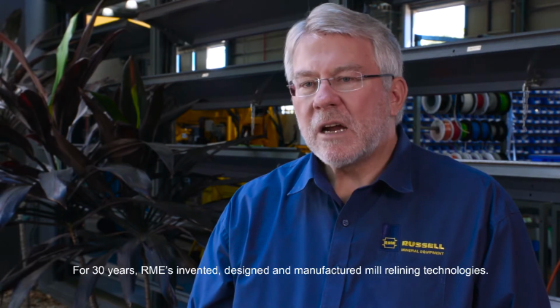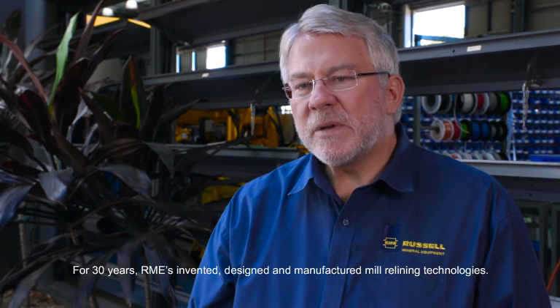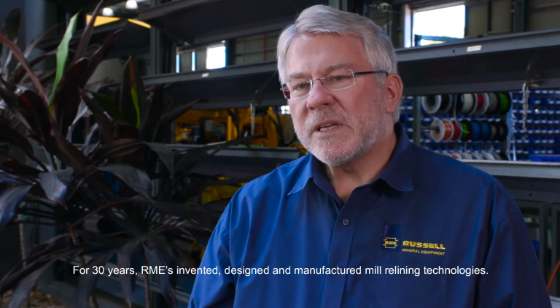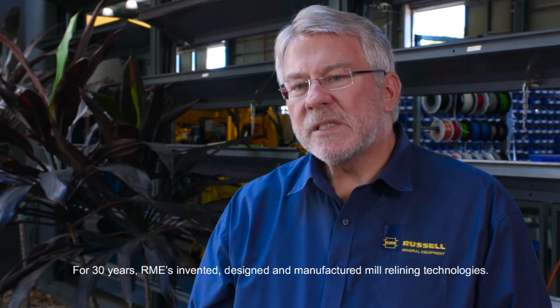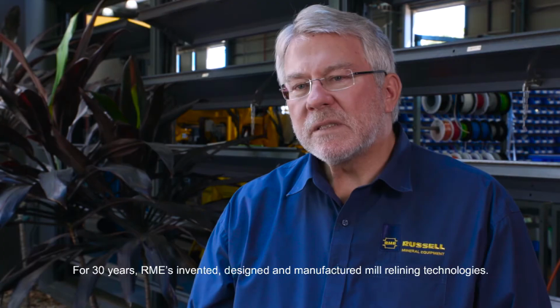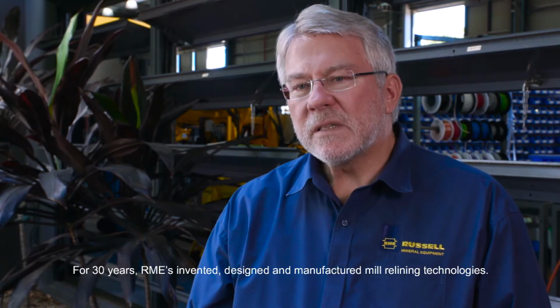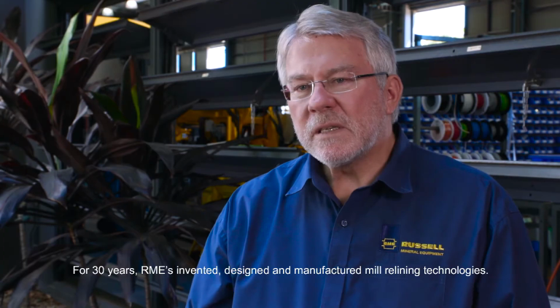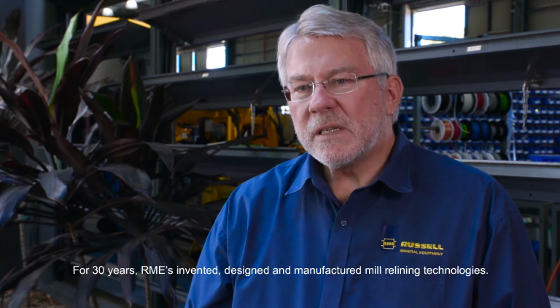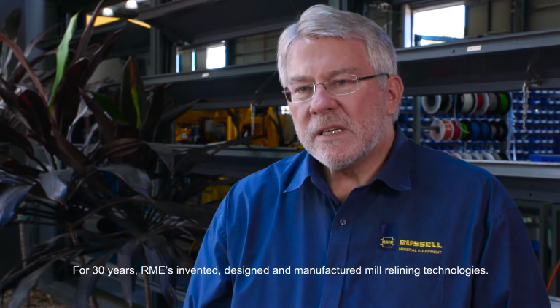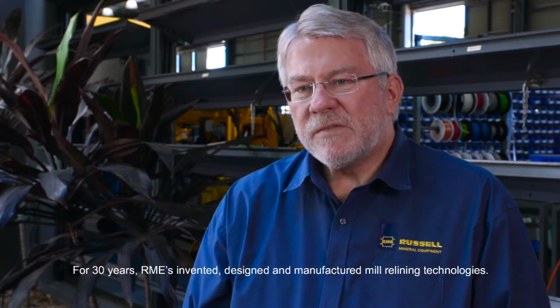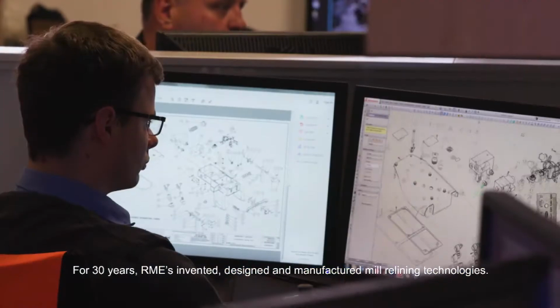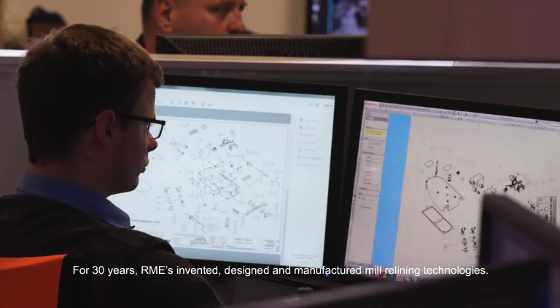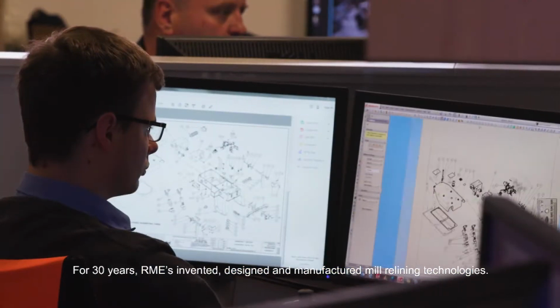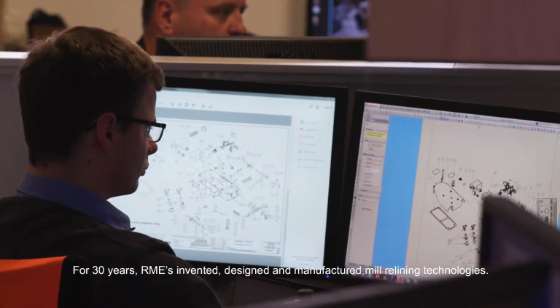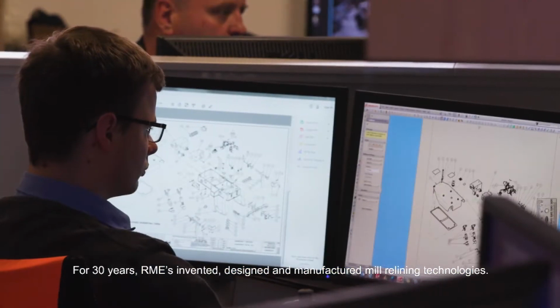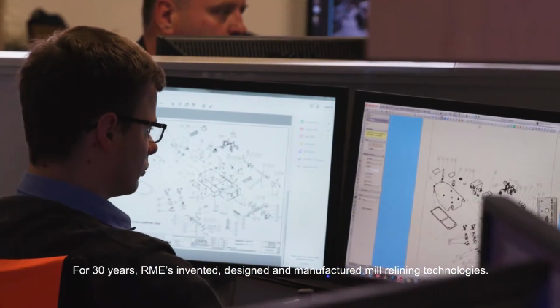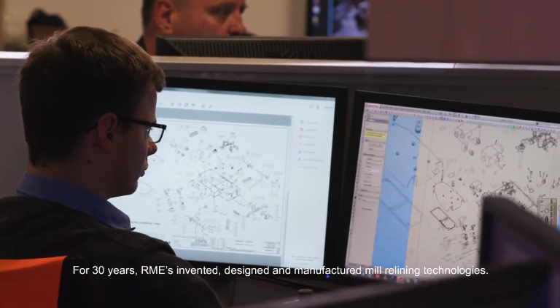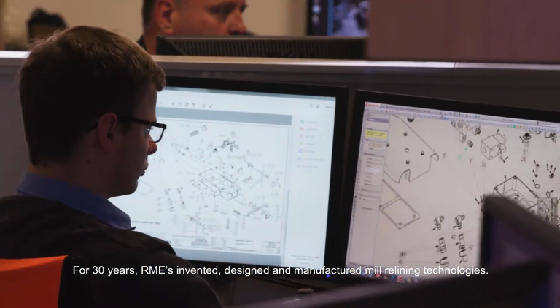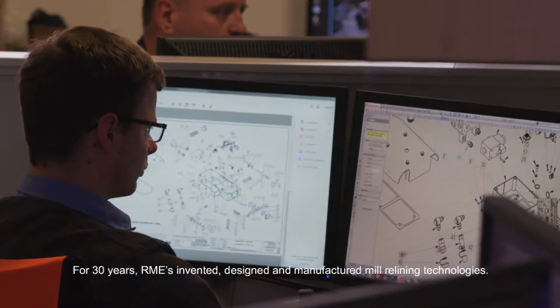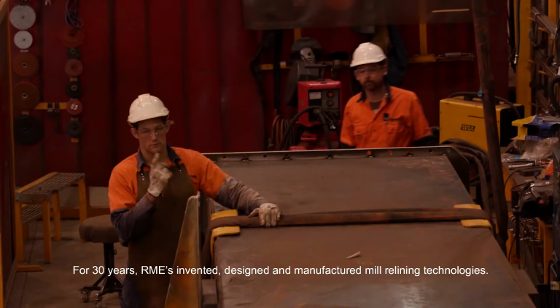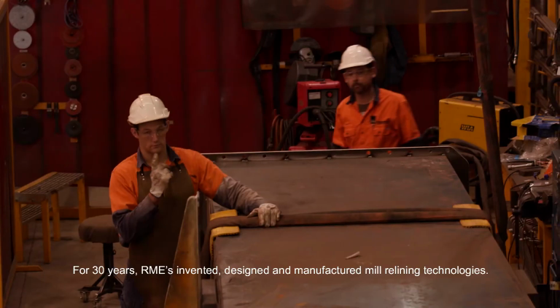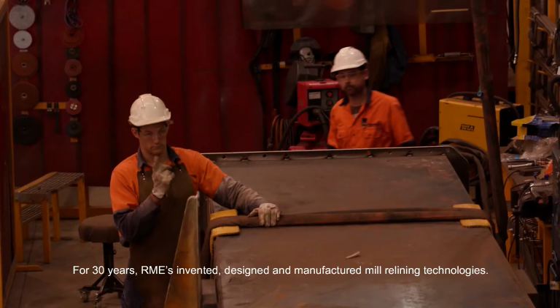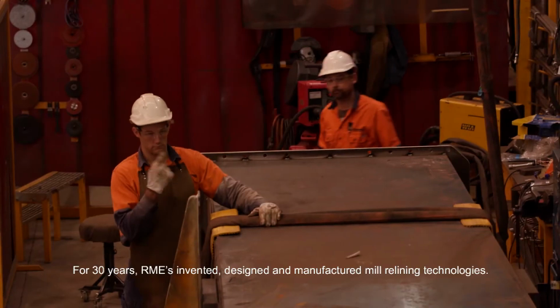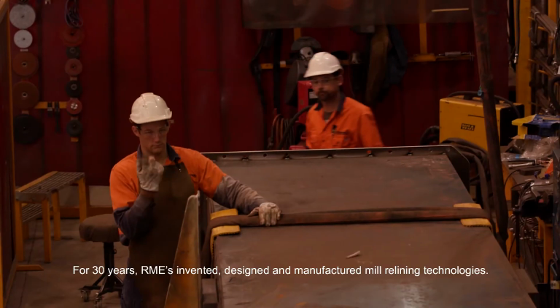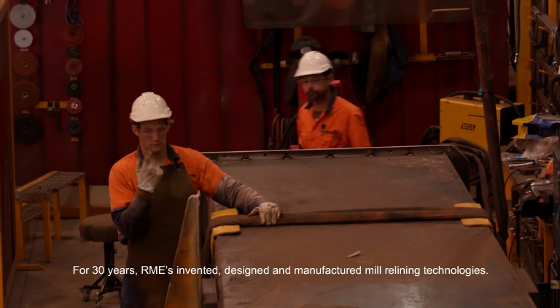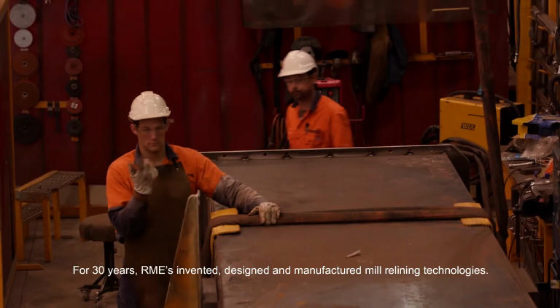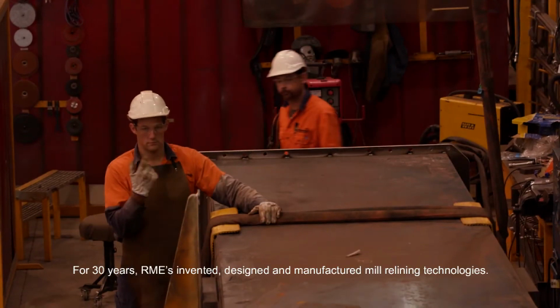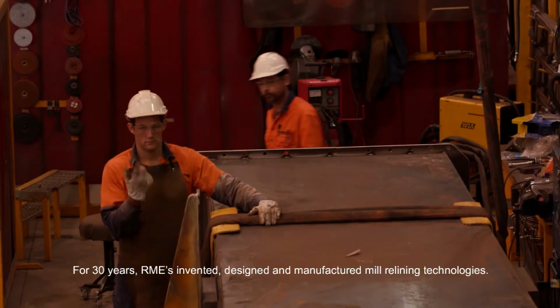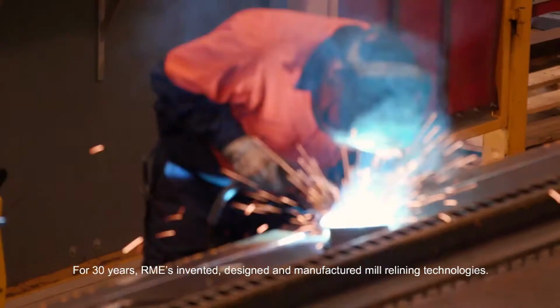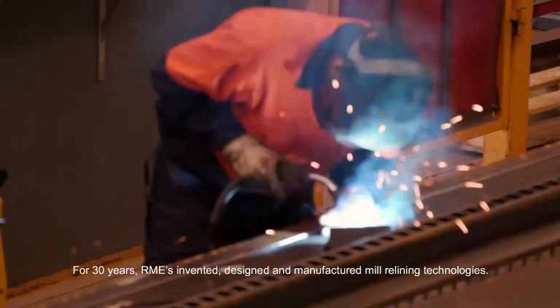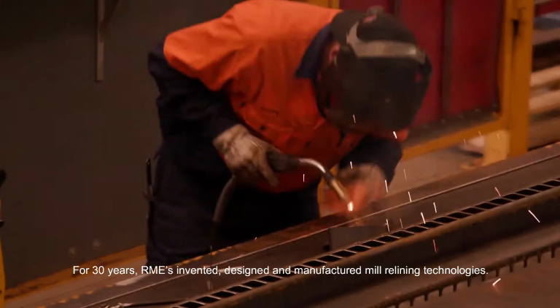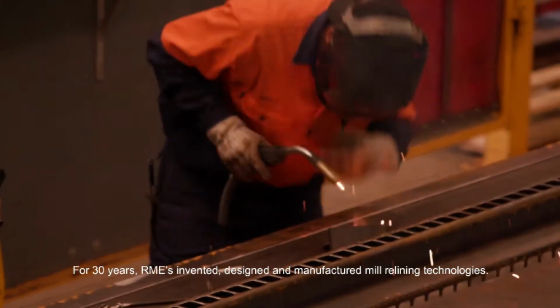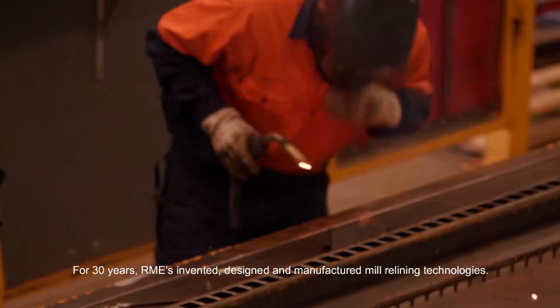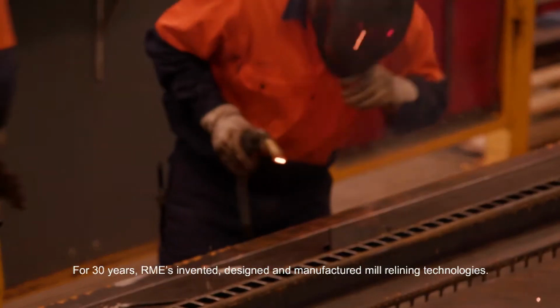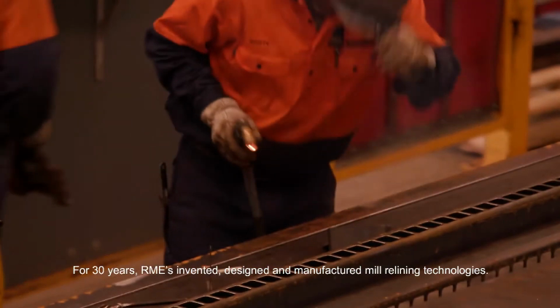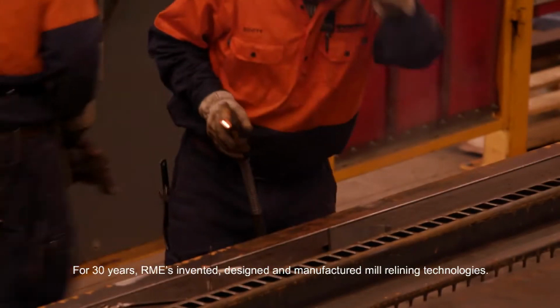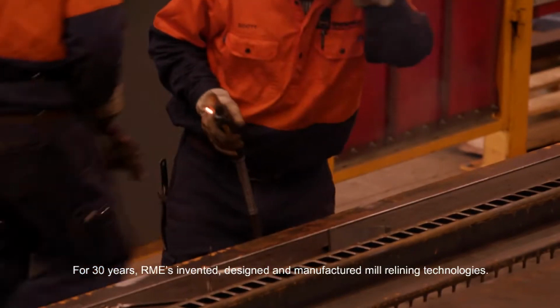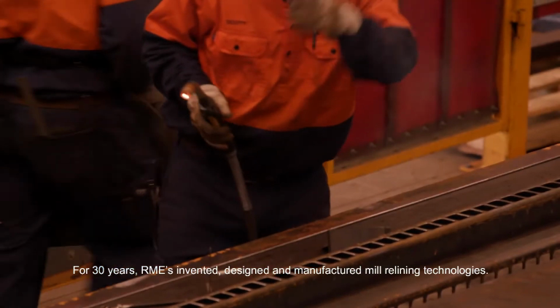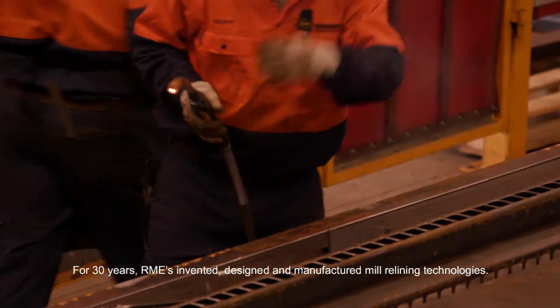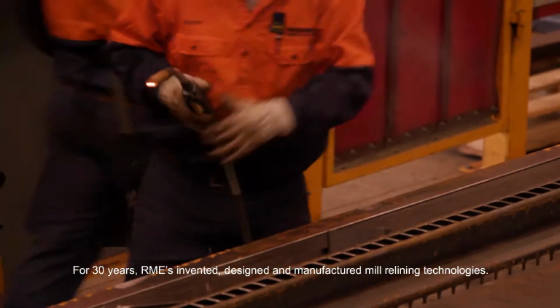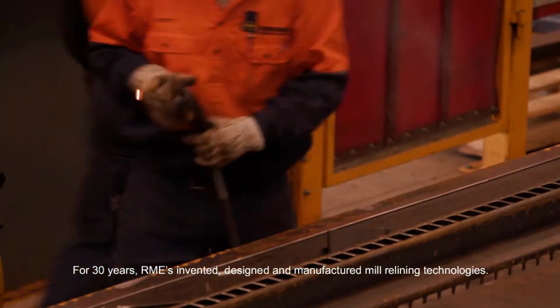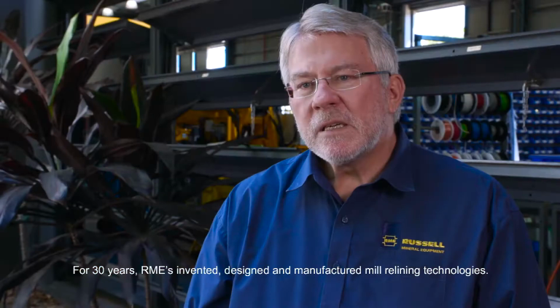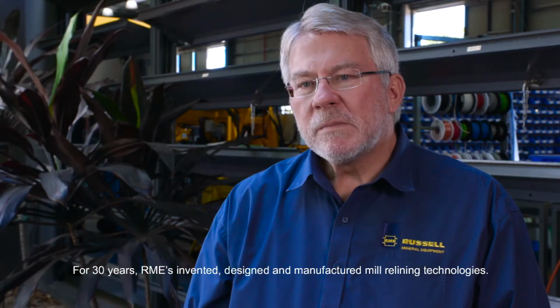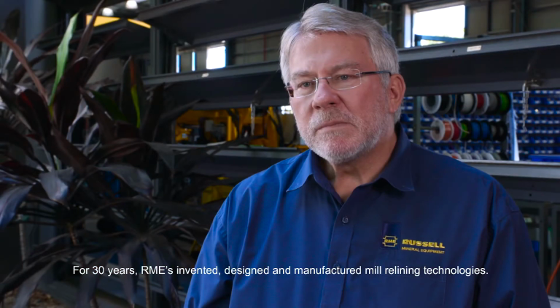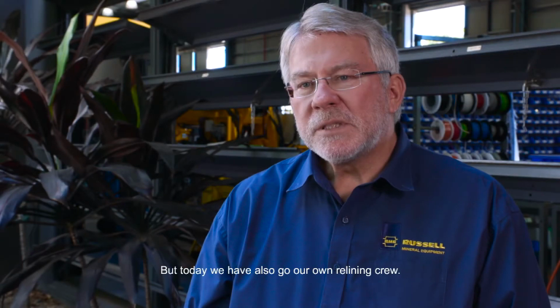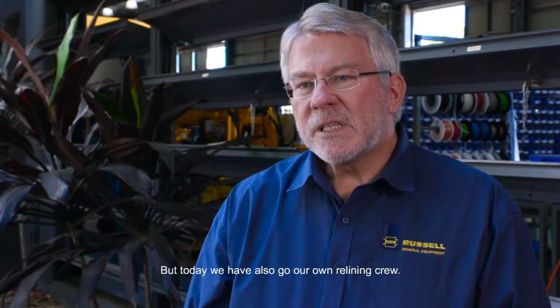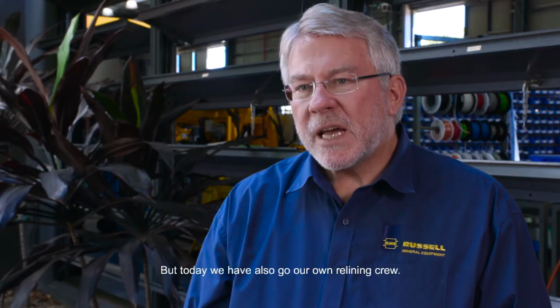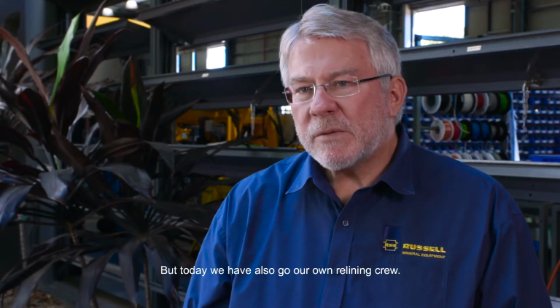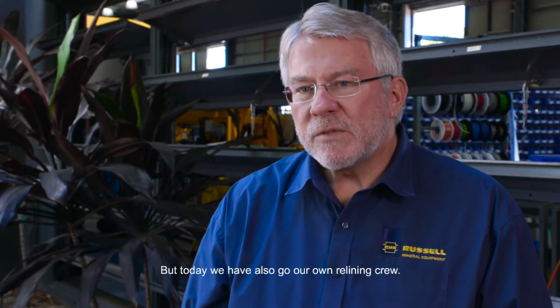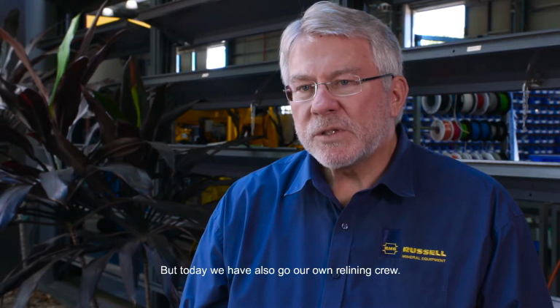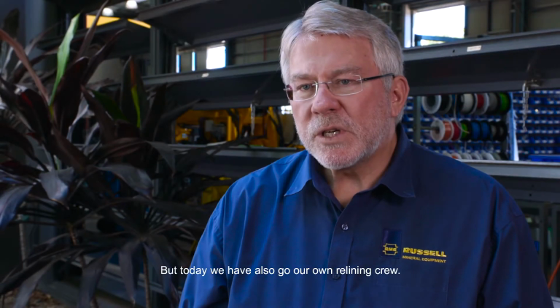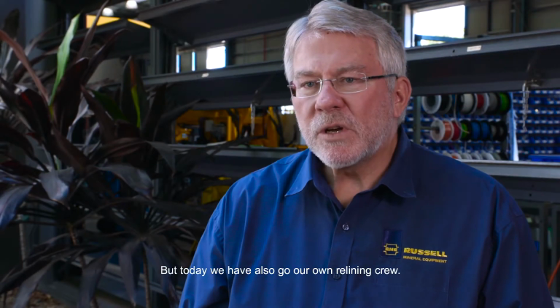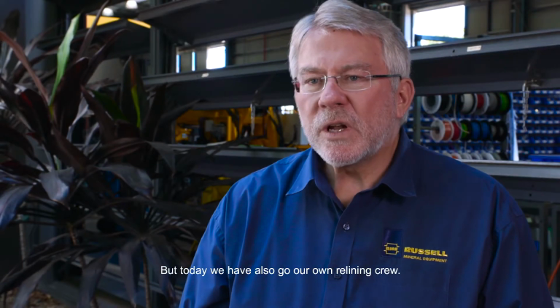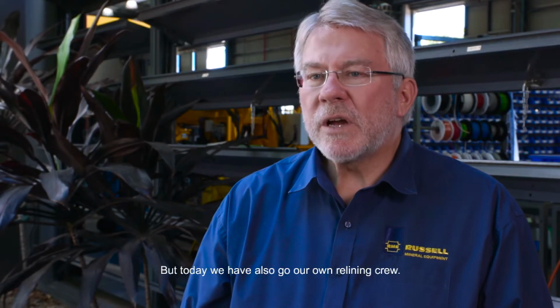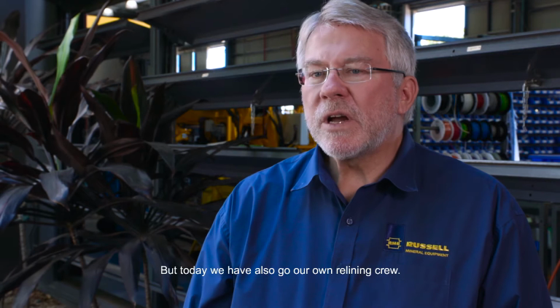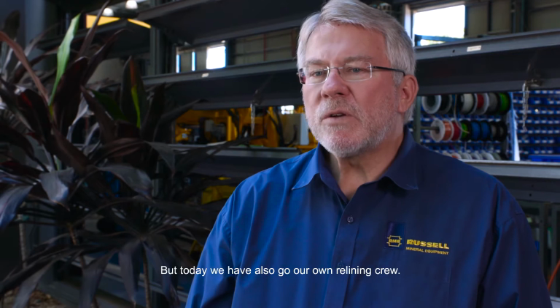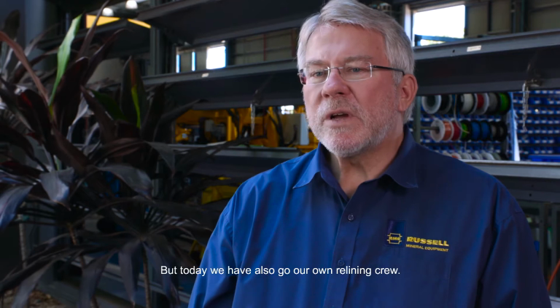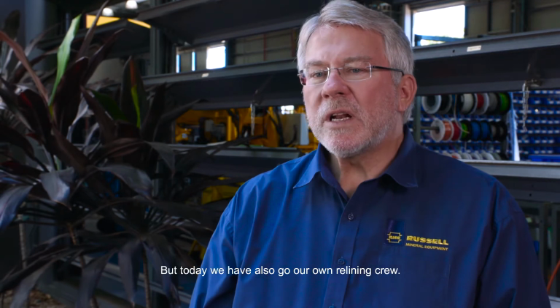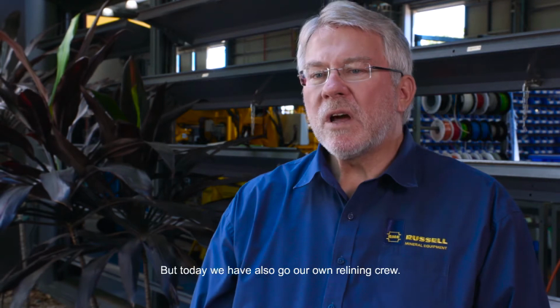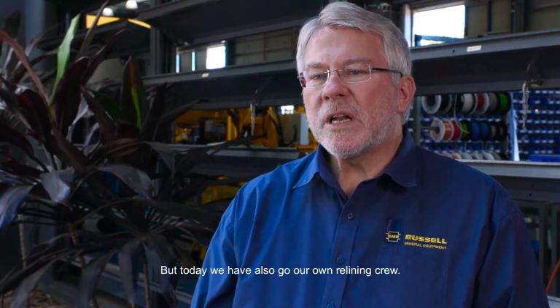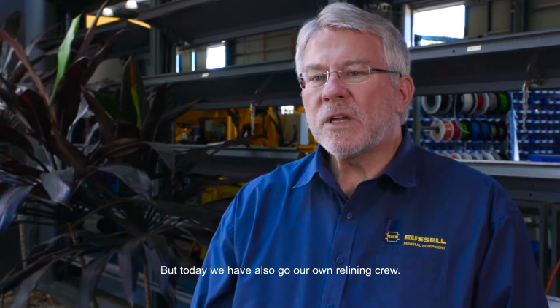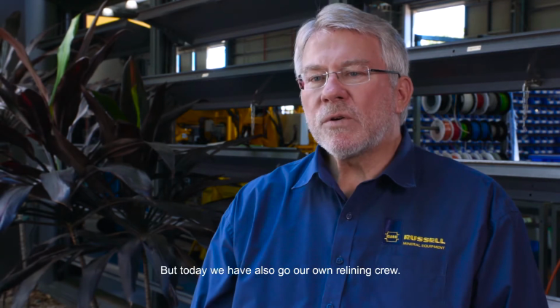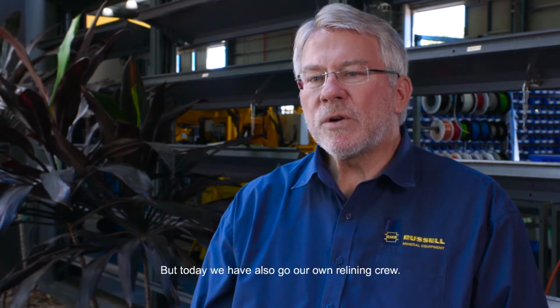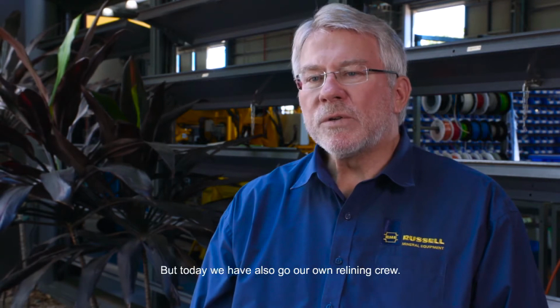For 30 years, Aramee has invented, designed and manufactured mill relining technologies, but today we've also got our own relining crew.